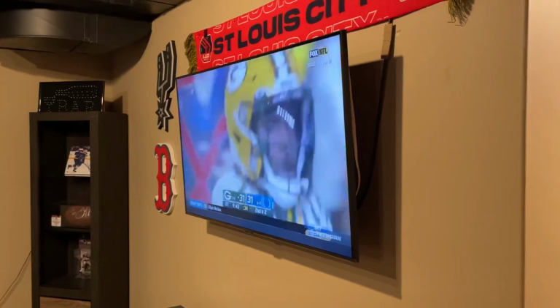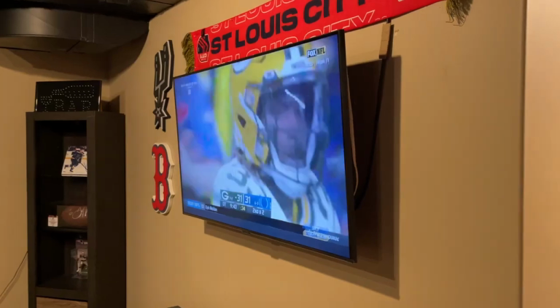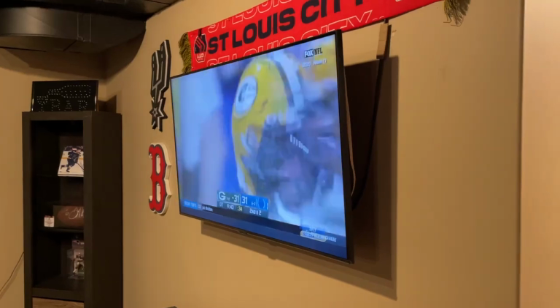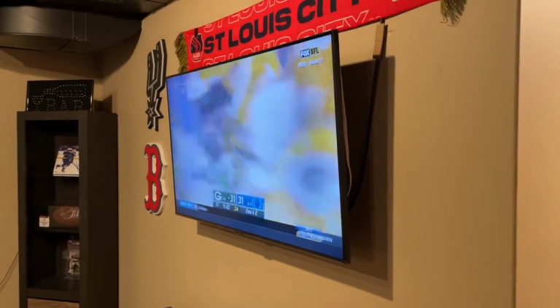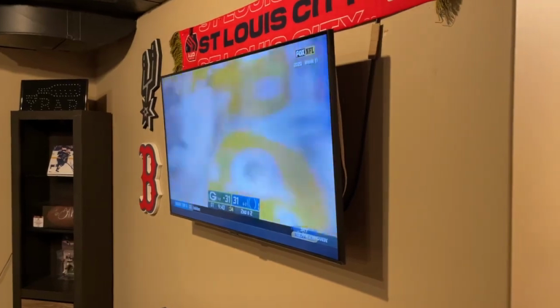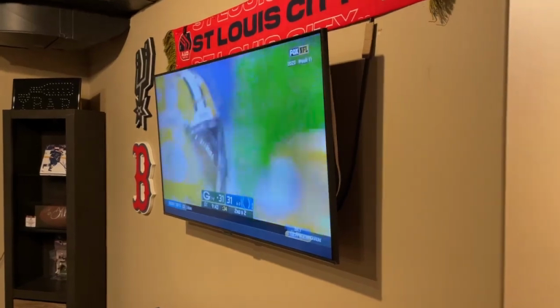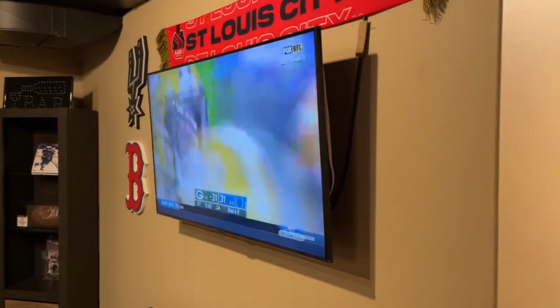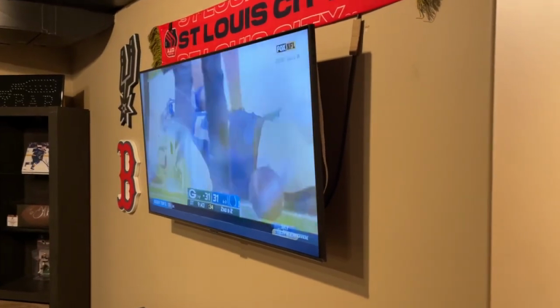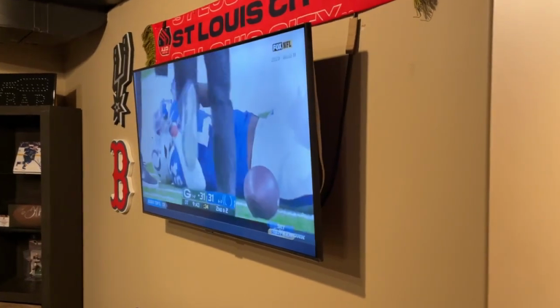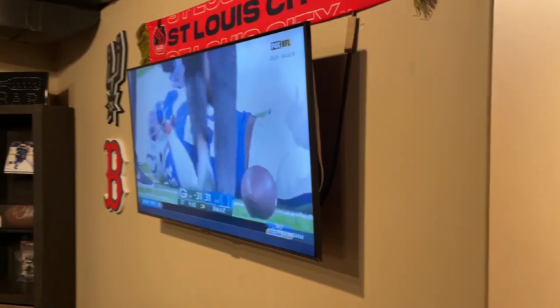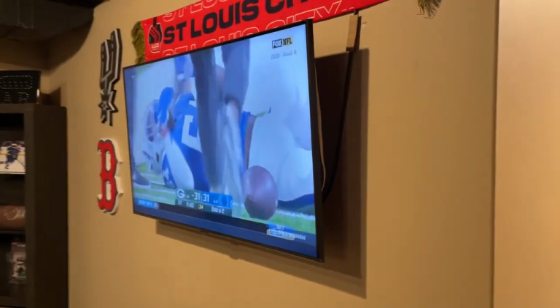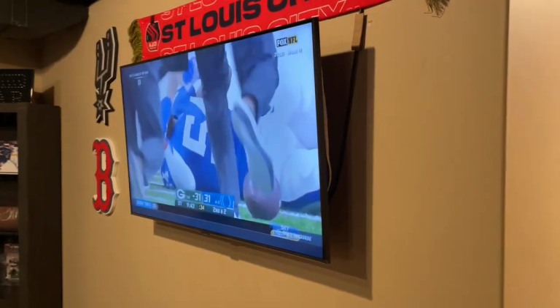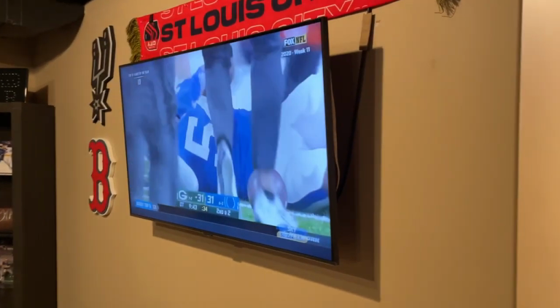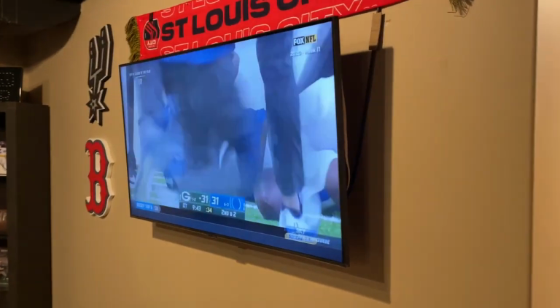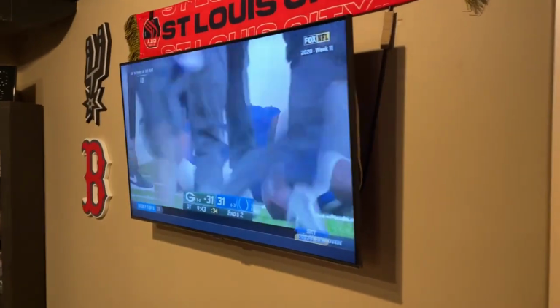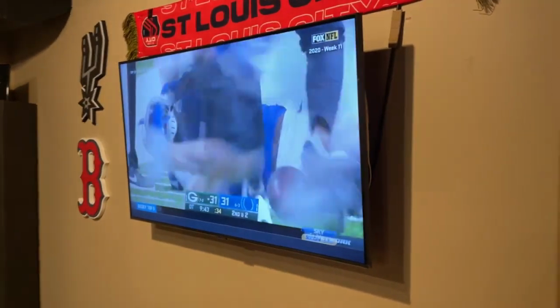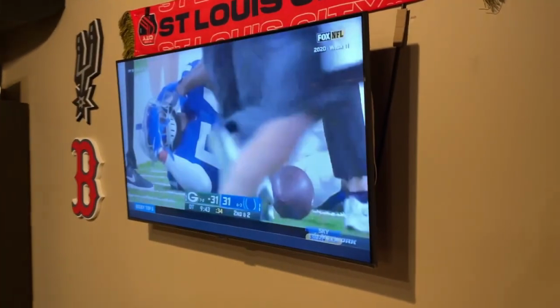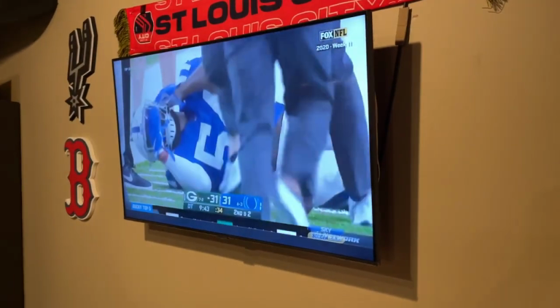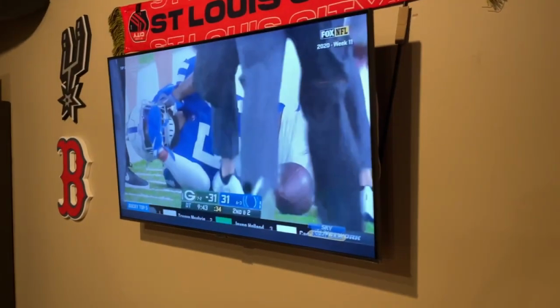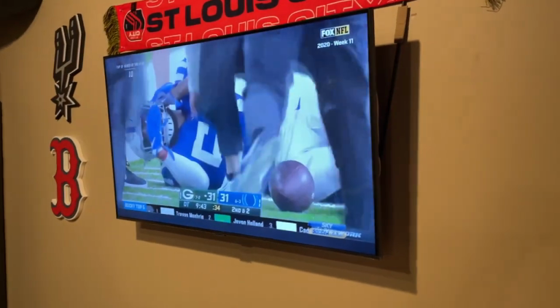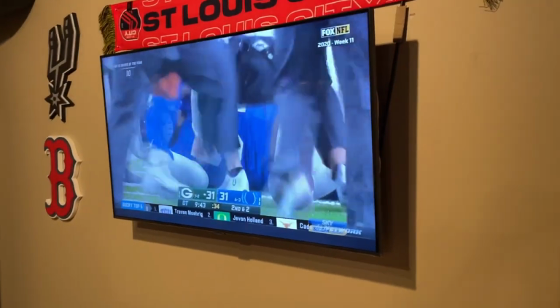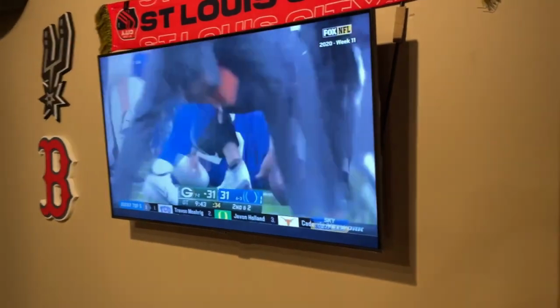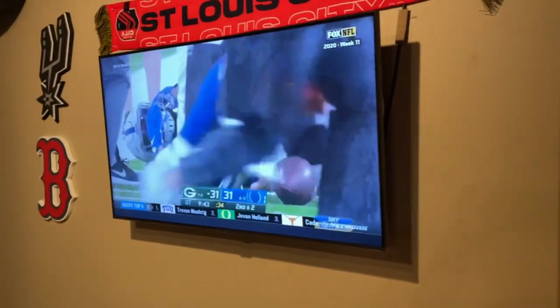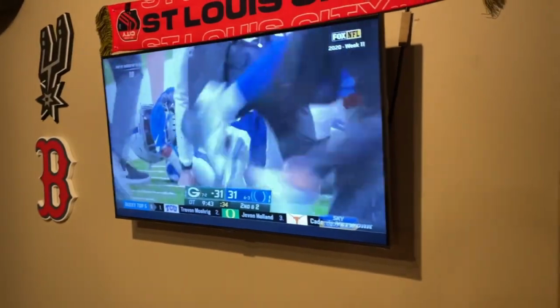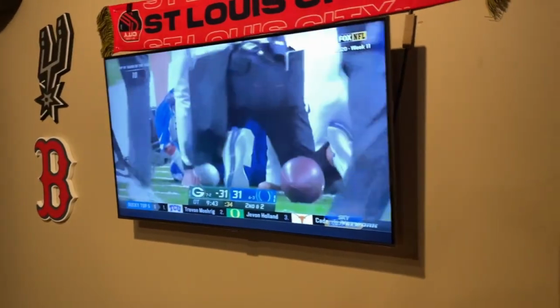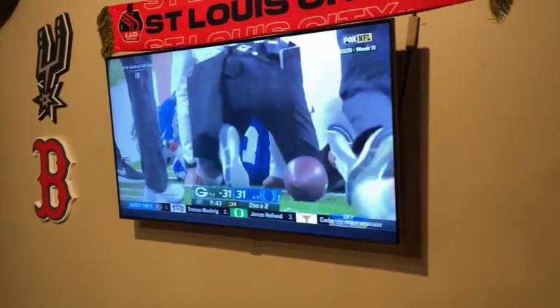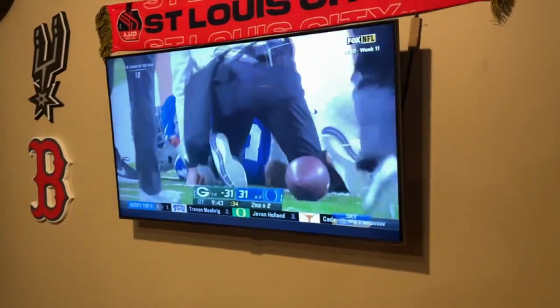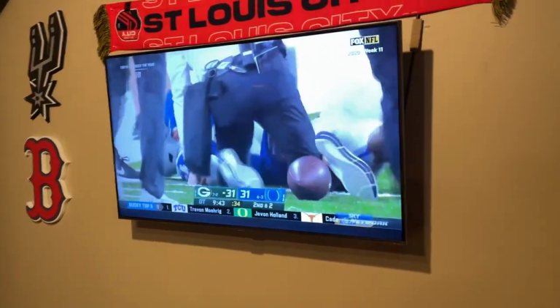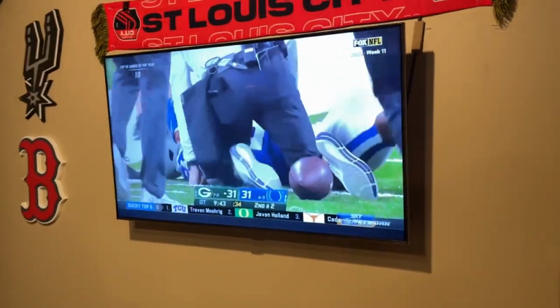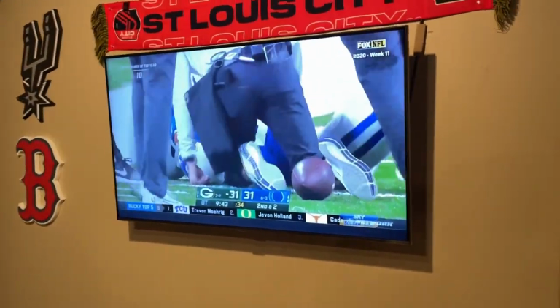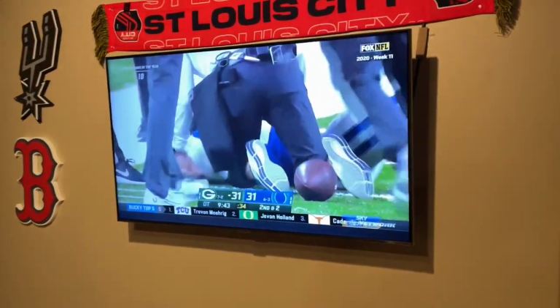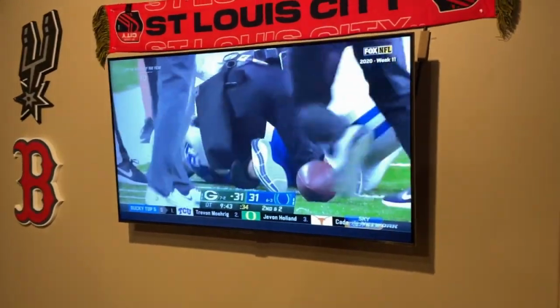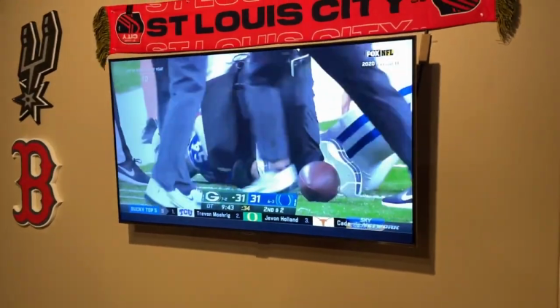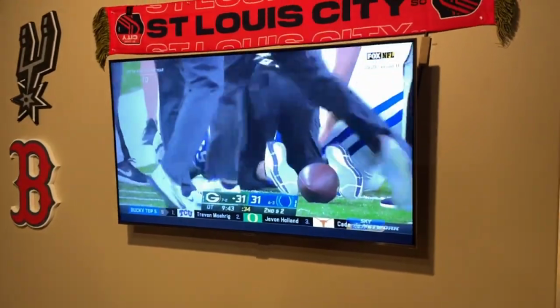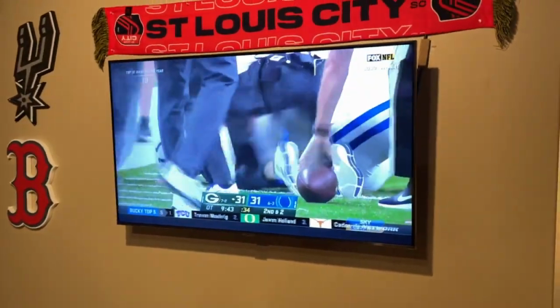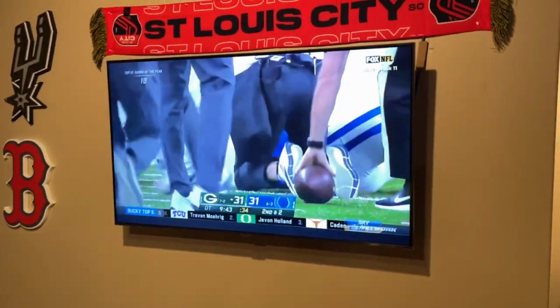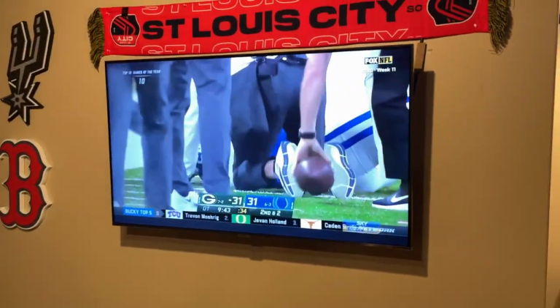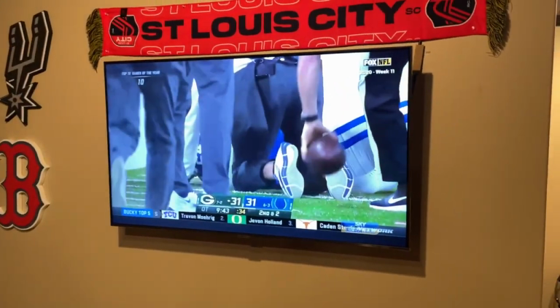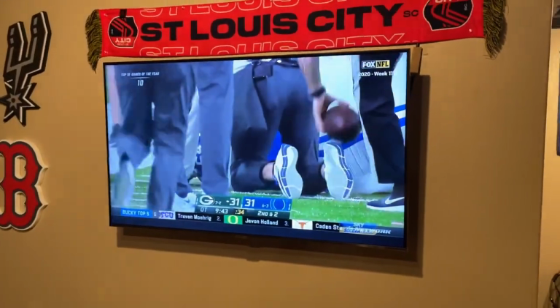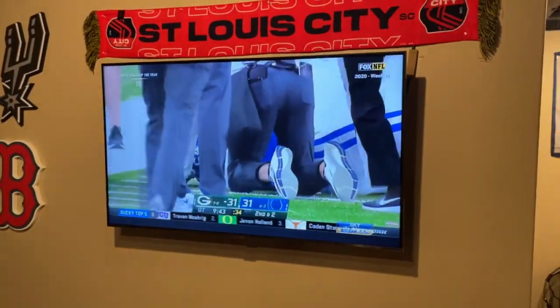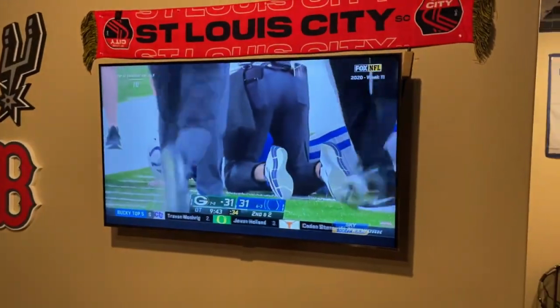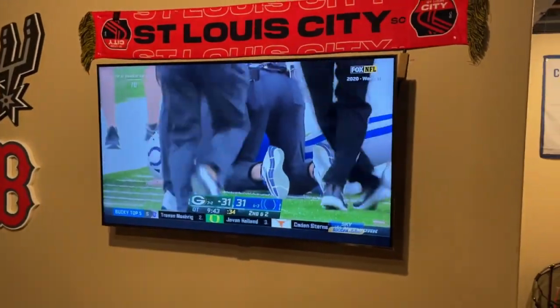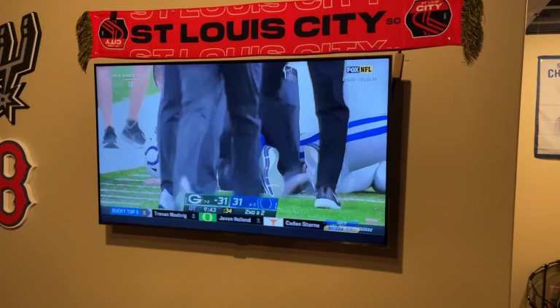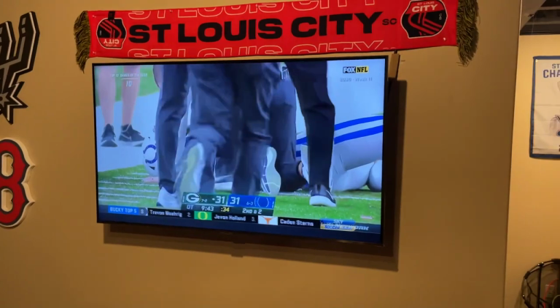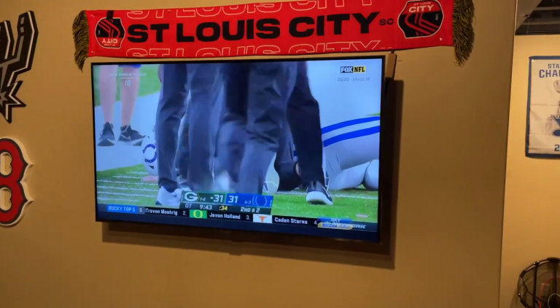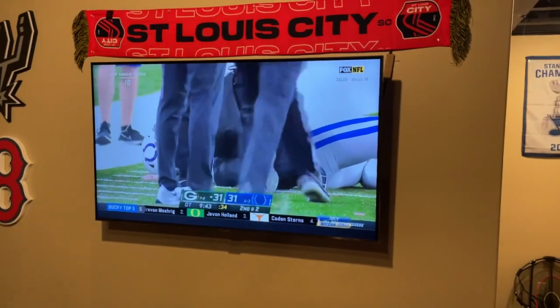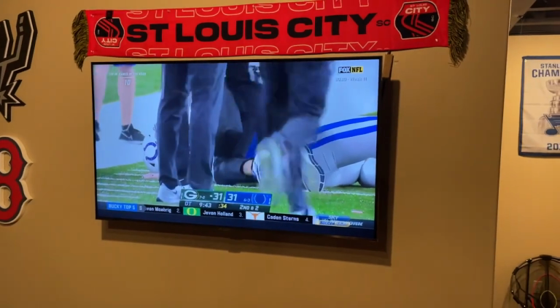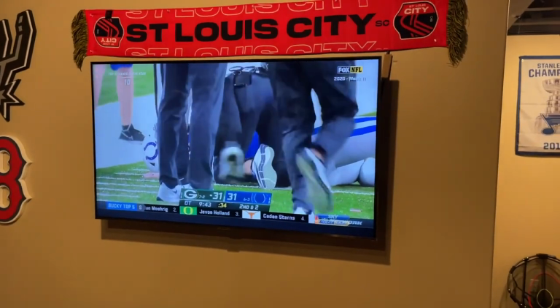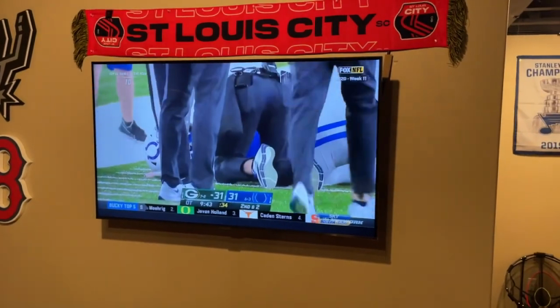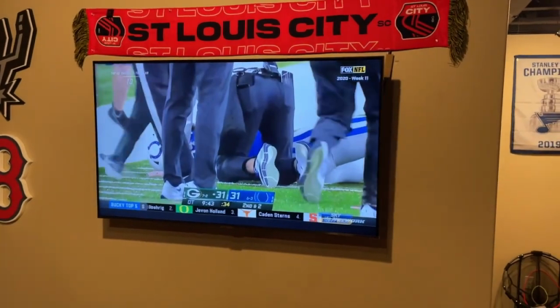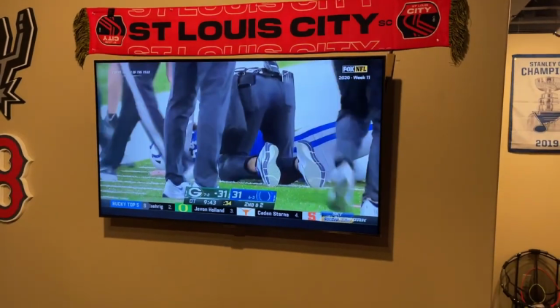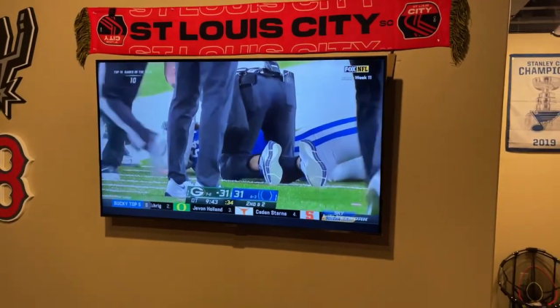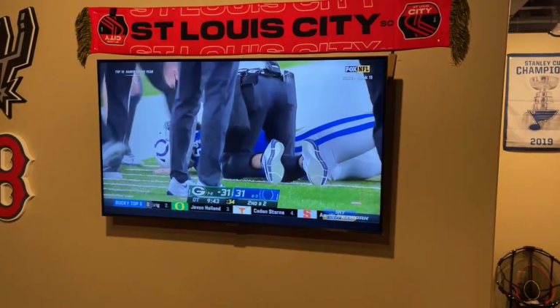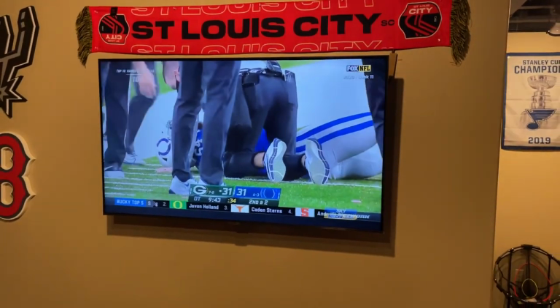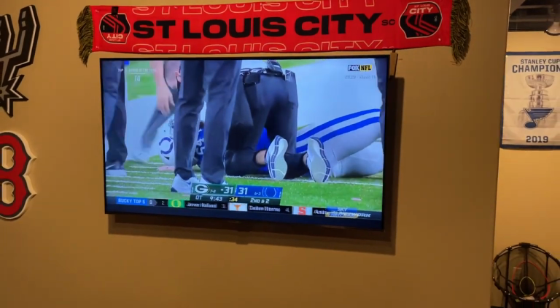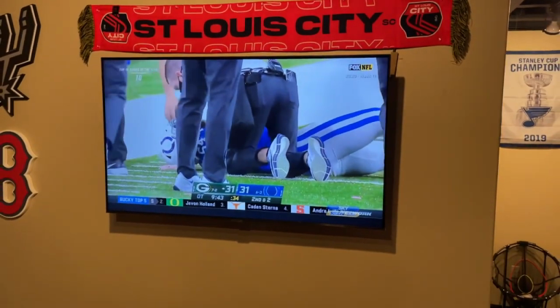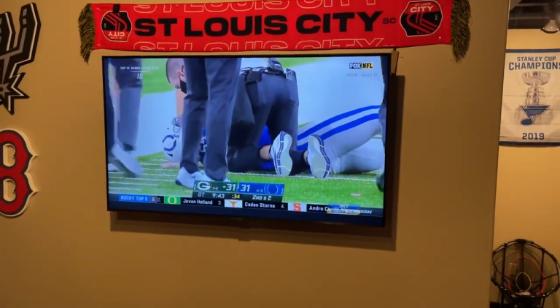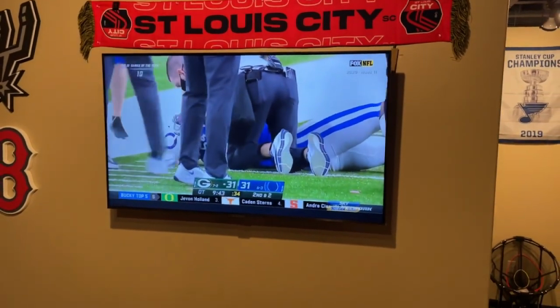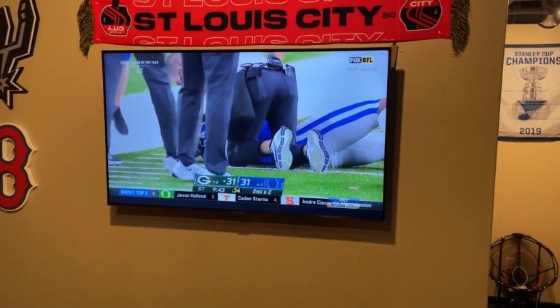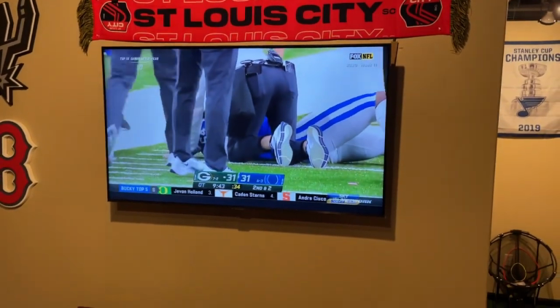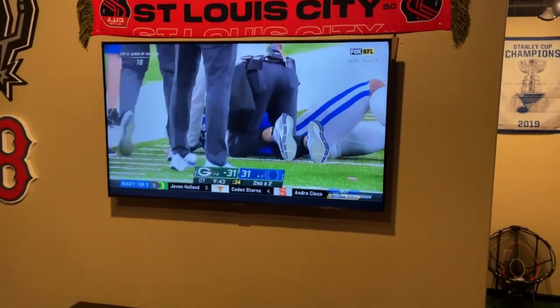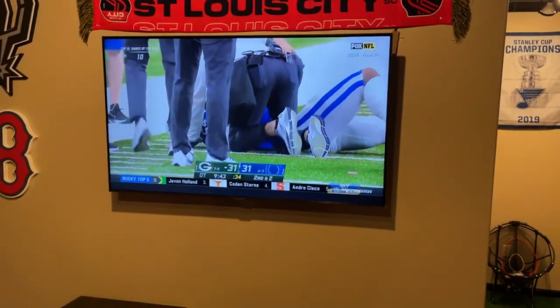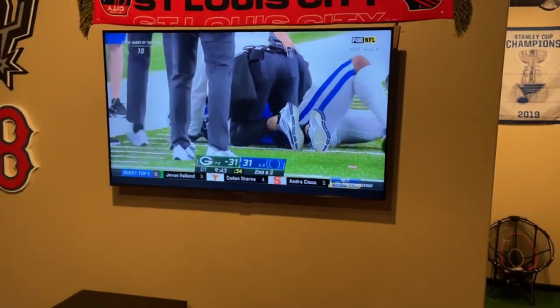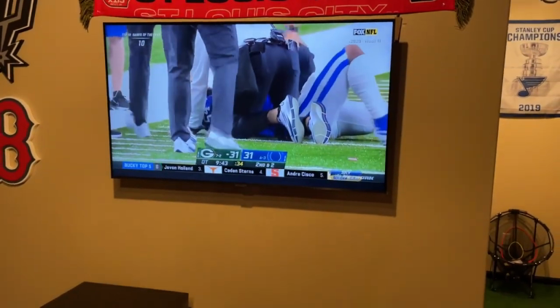Hi guys, I'm Eric and welcome to my channel. Today we're going to be mounting this TV to the wall and hiding the cables.